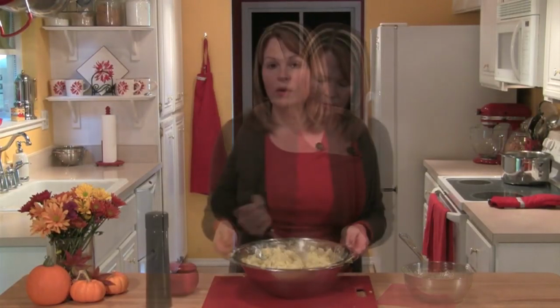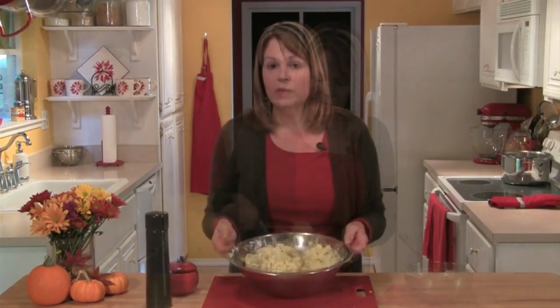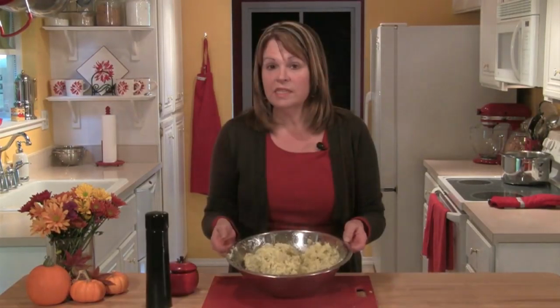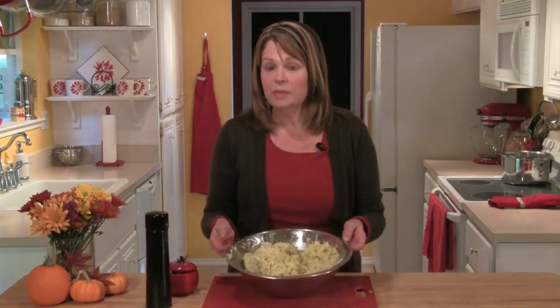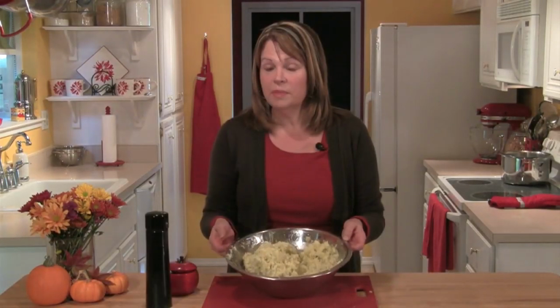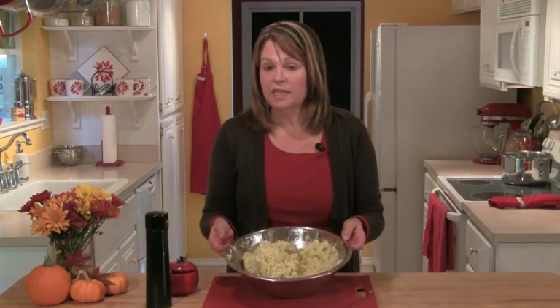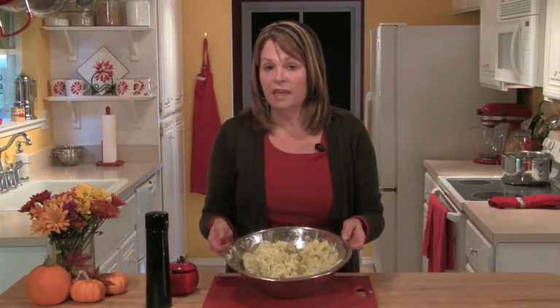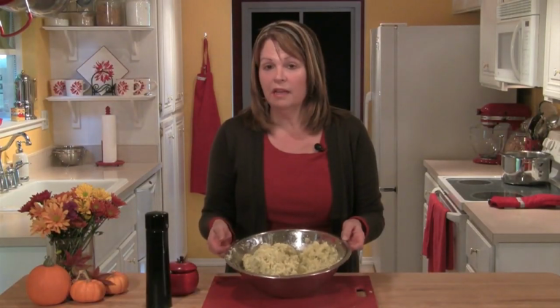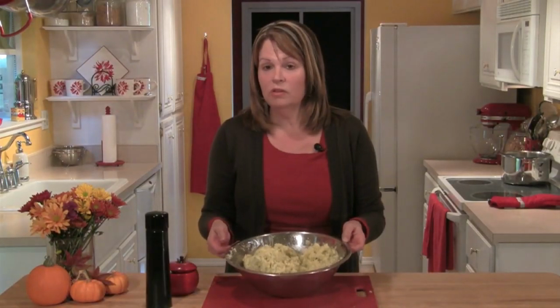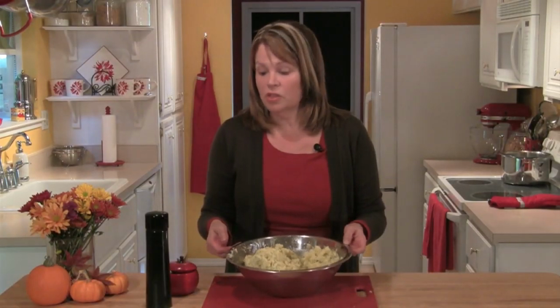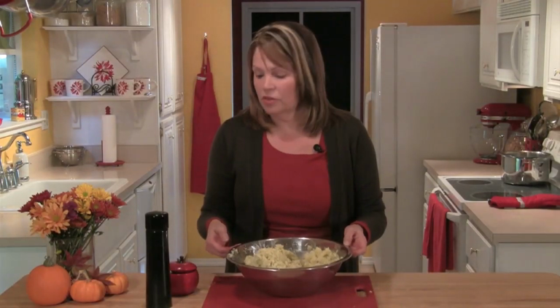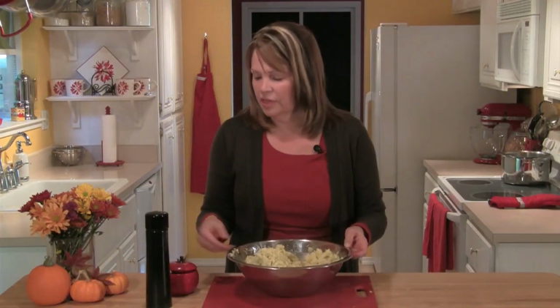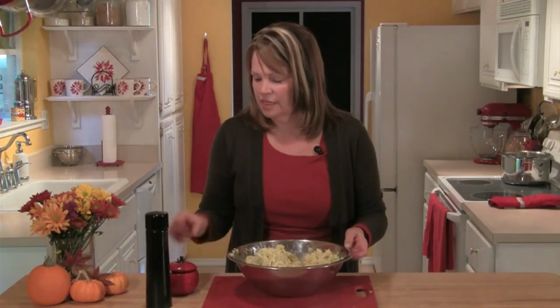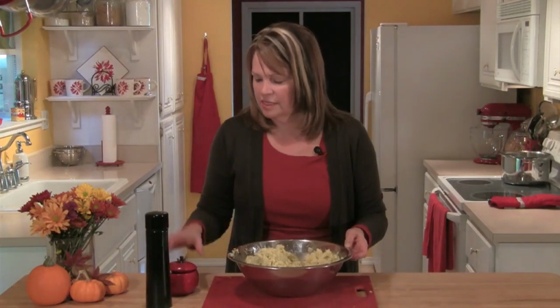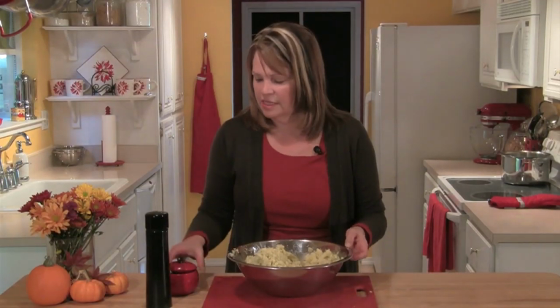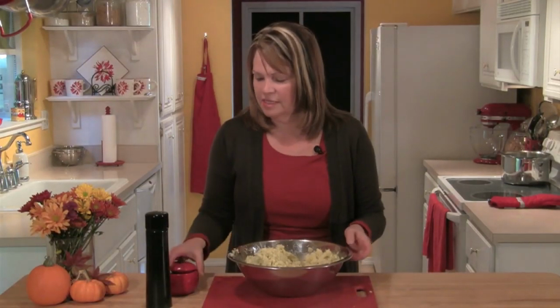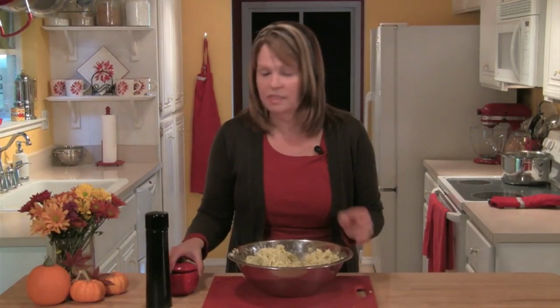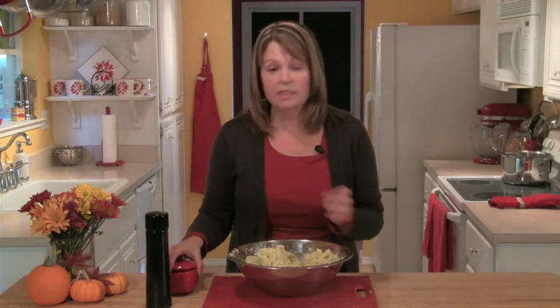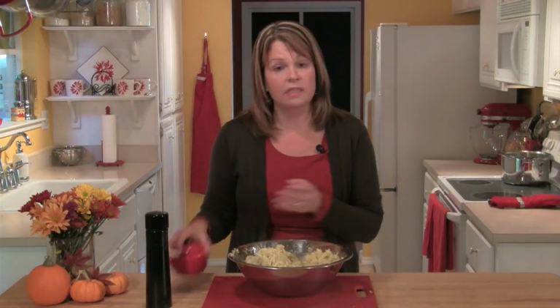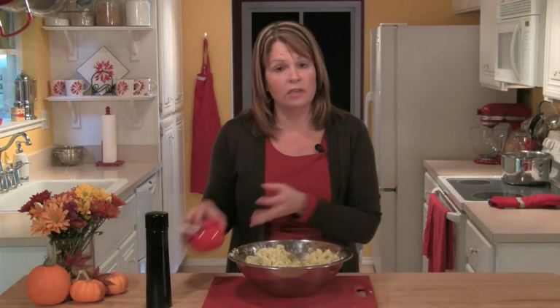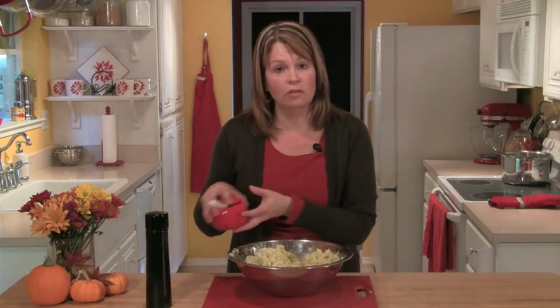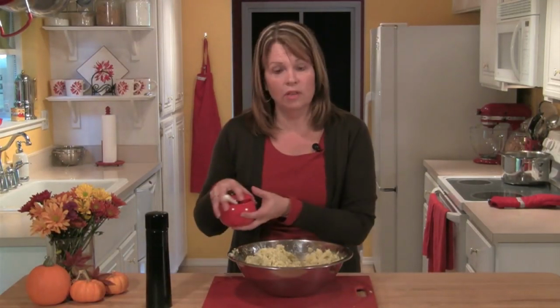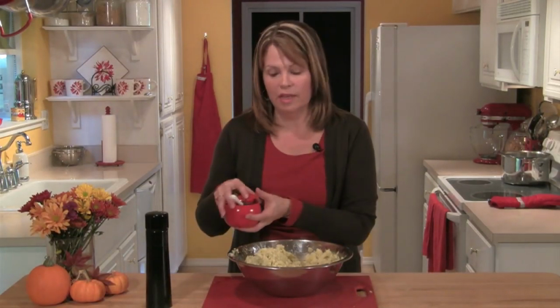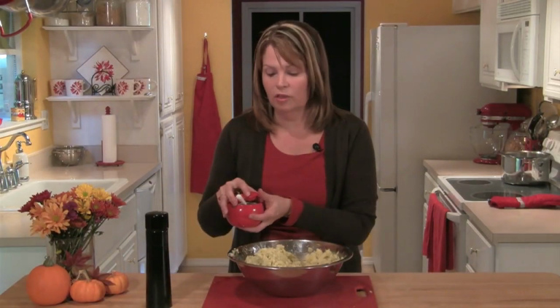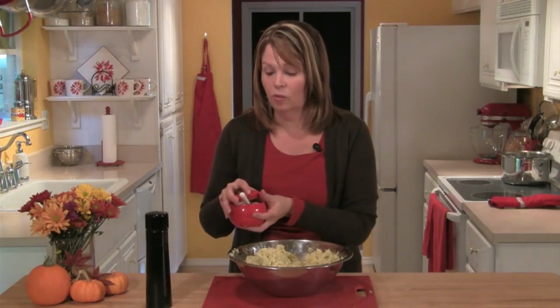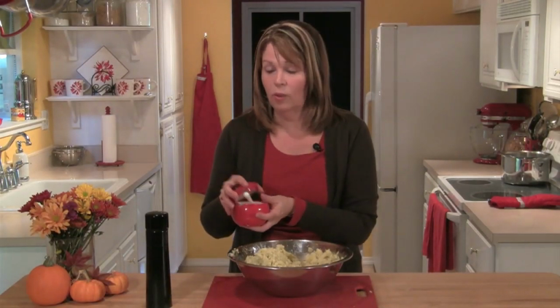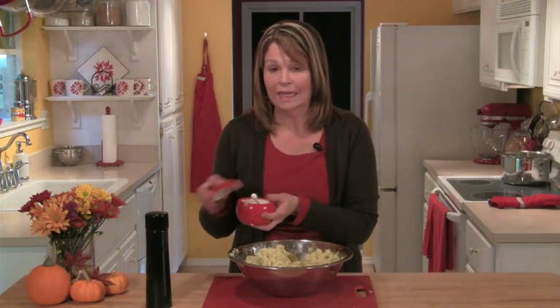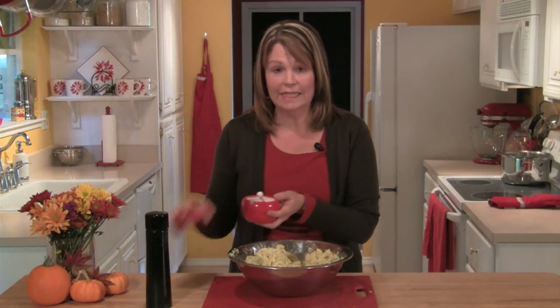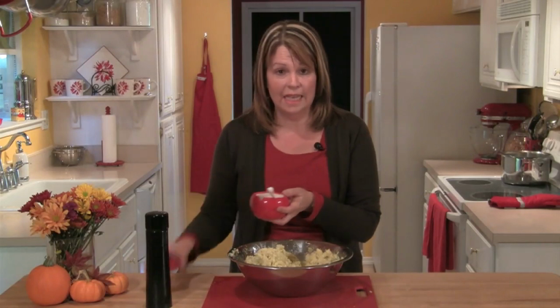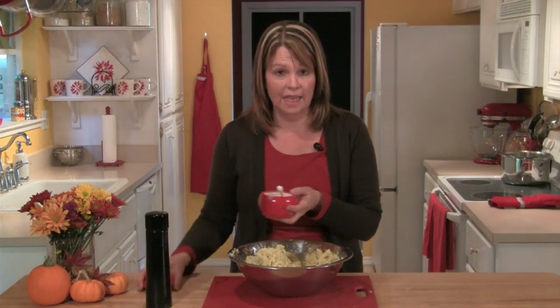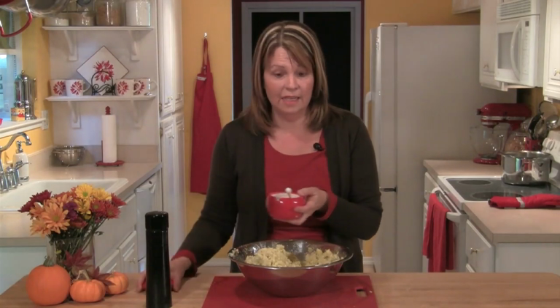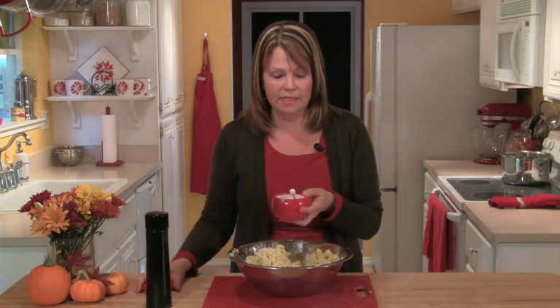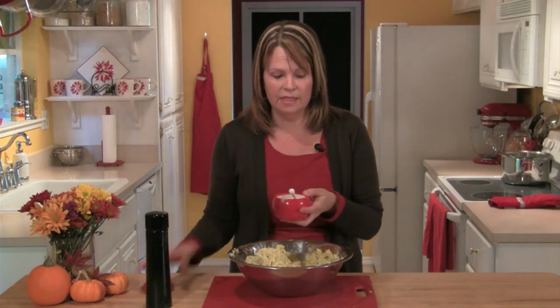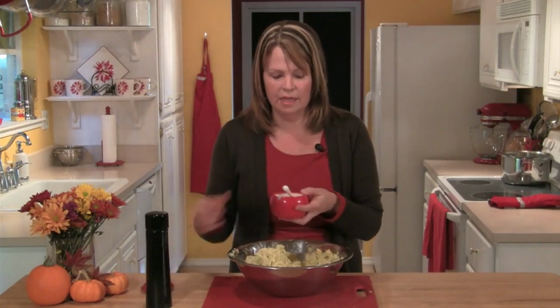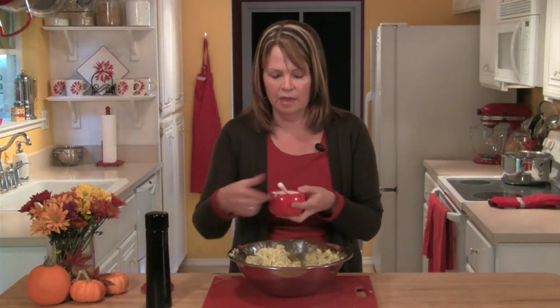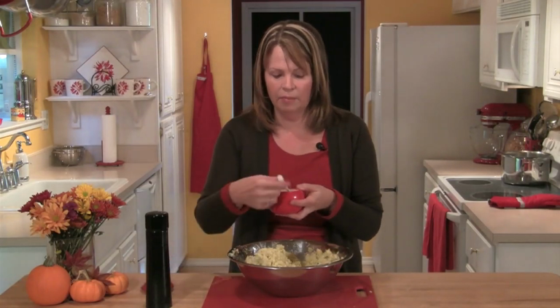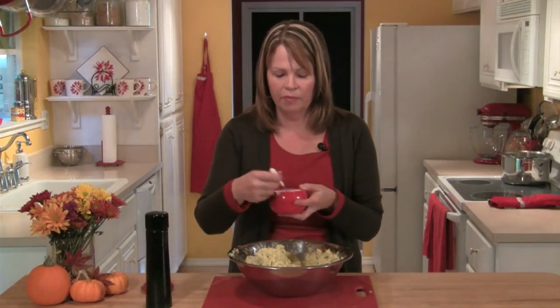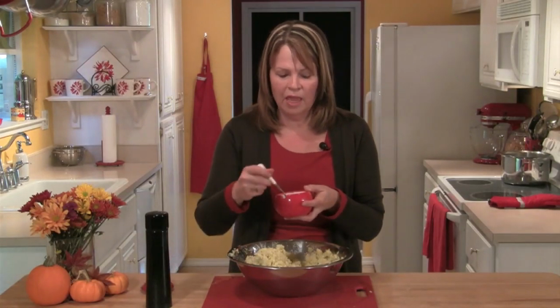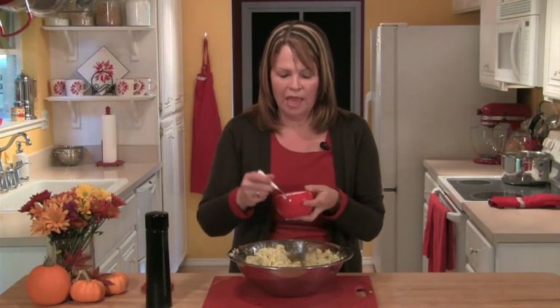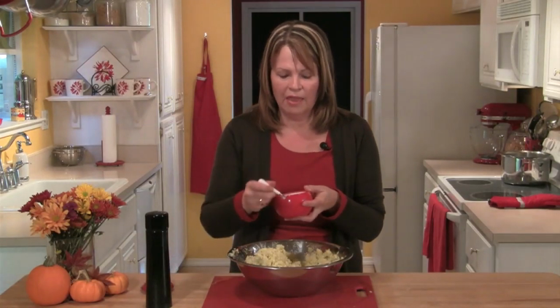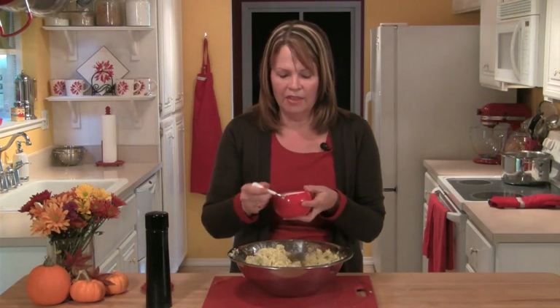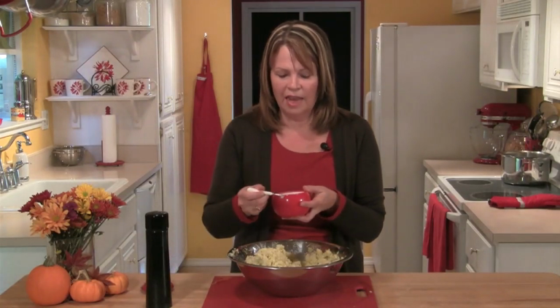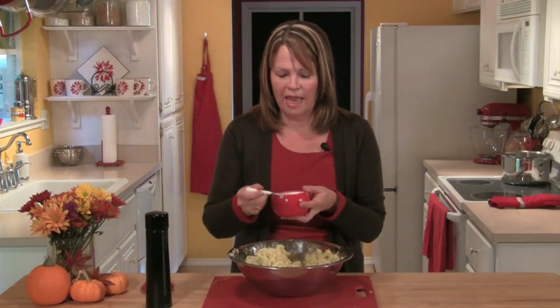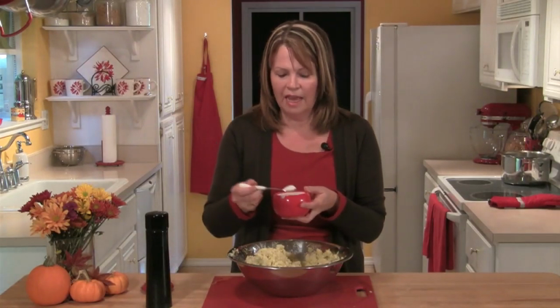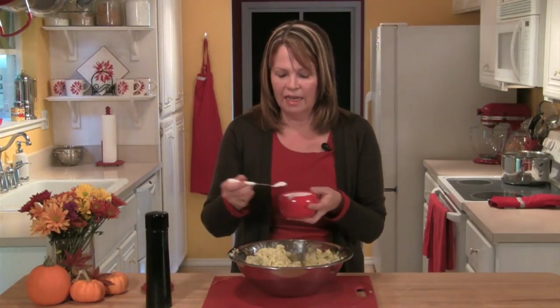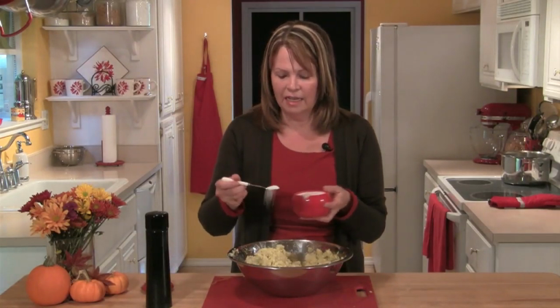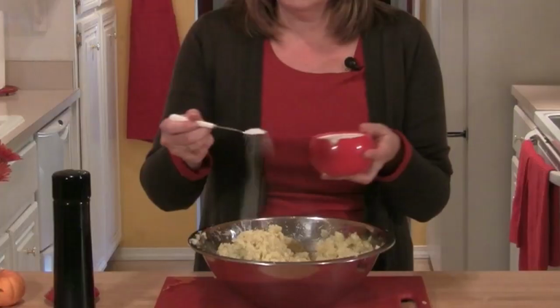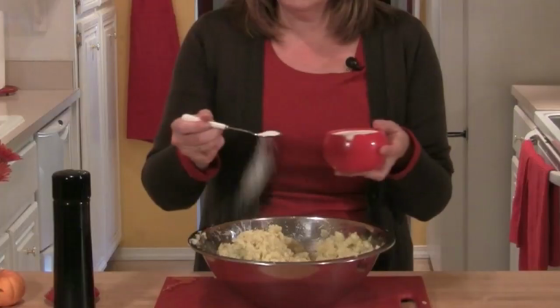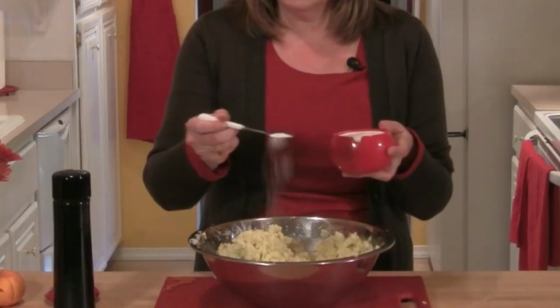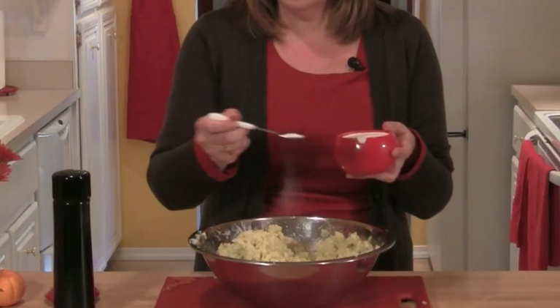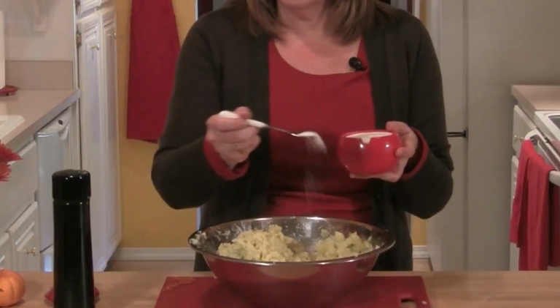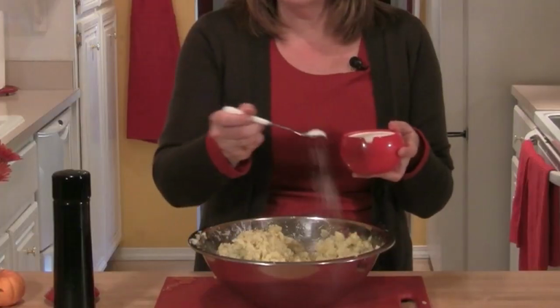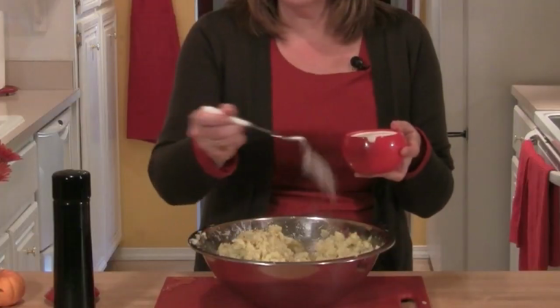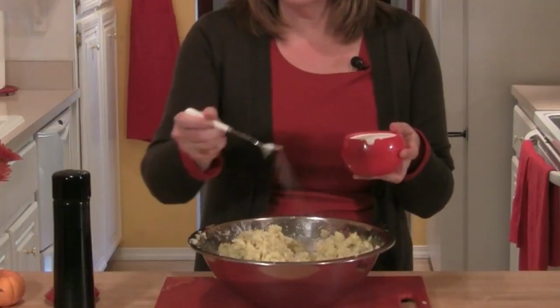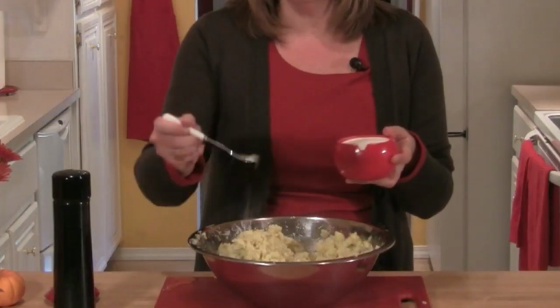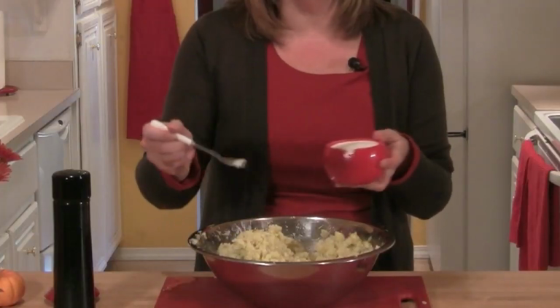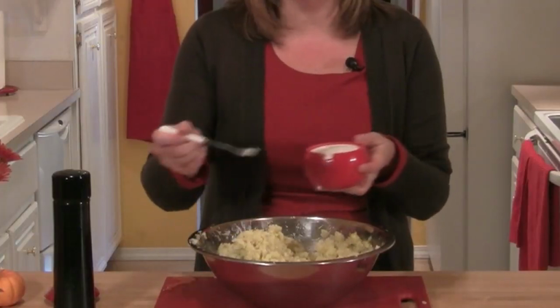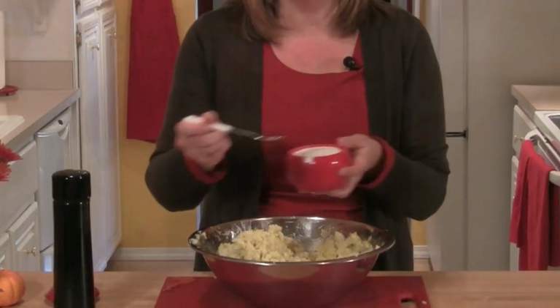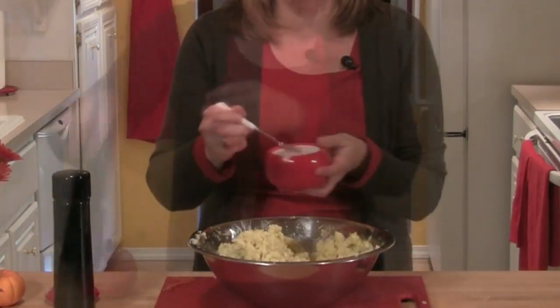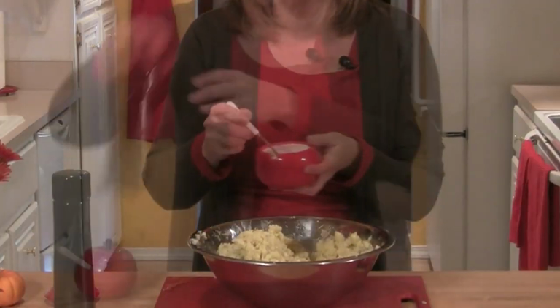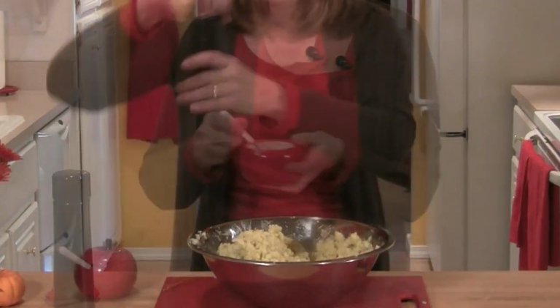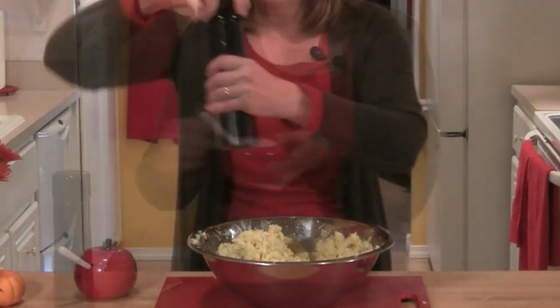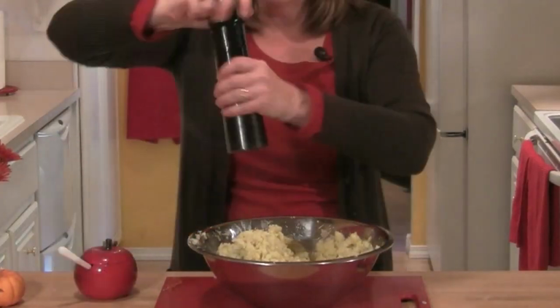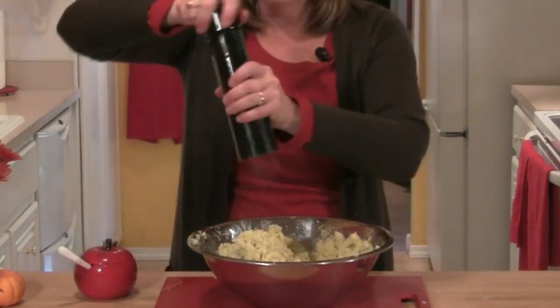Now once the potatoes are the consistency you like, you'll want to taste them and then add any additional salt and pepper.